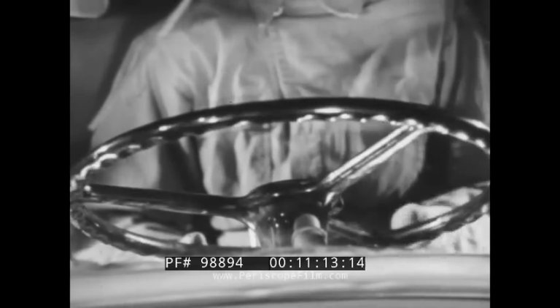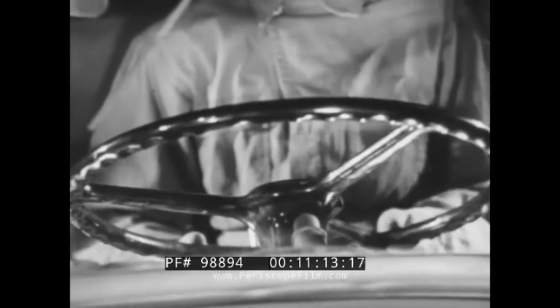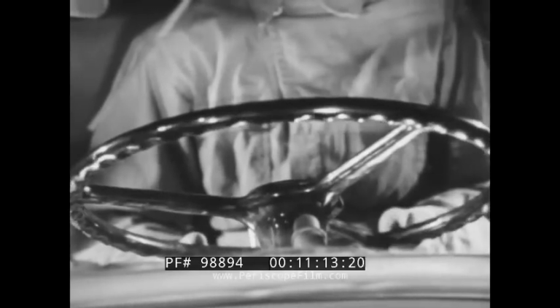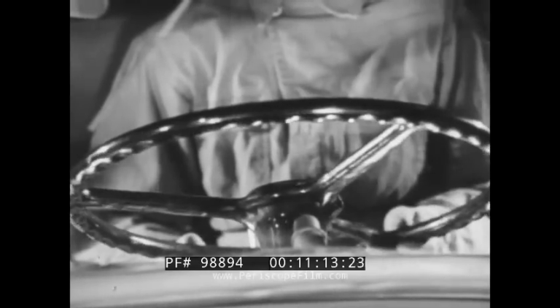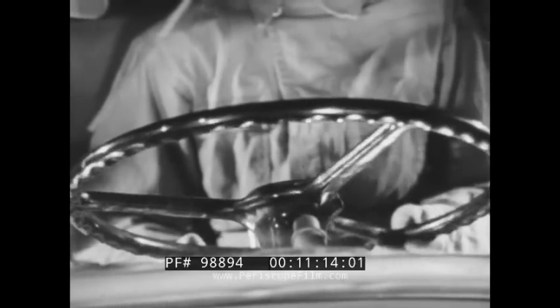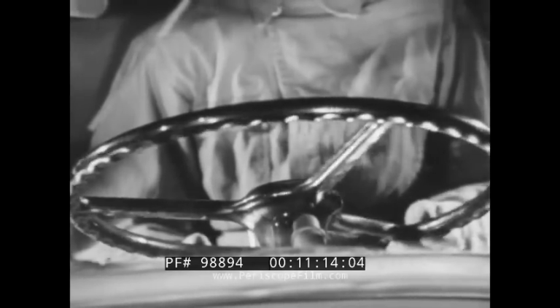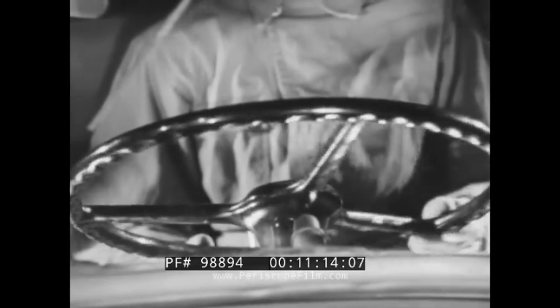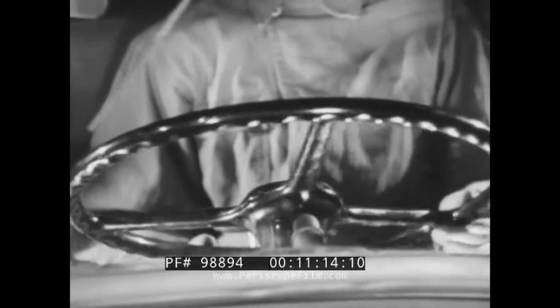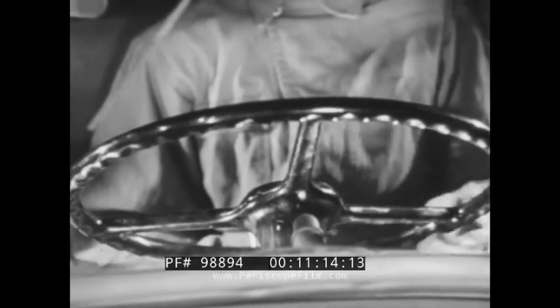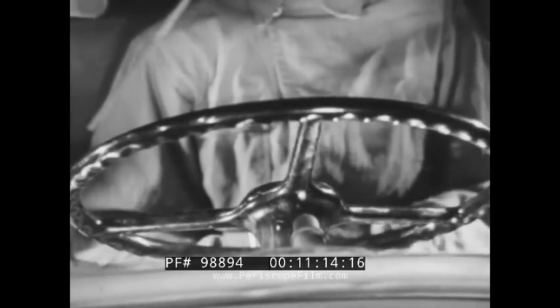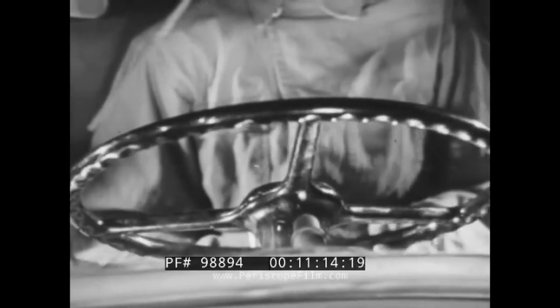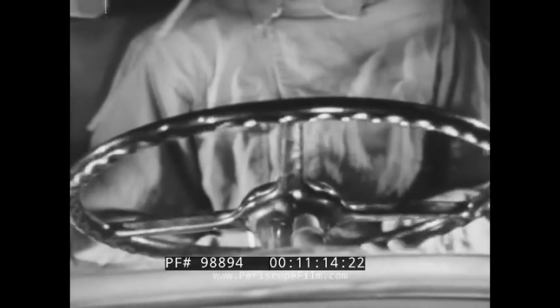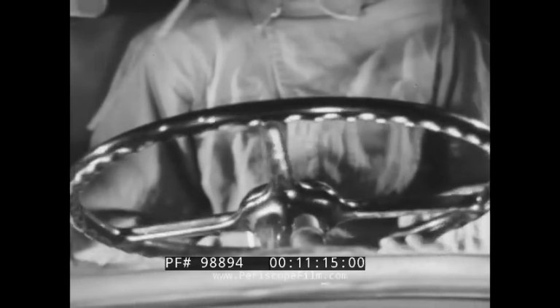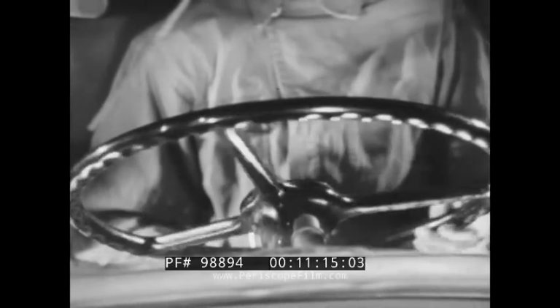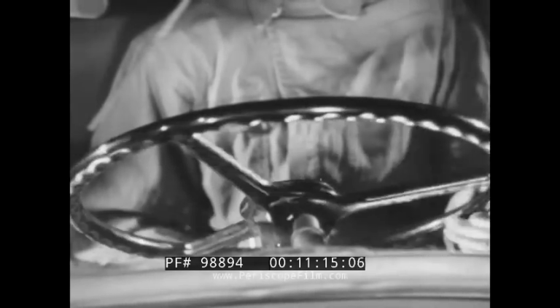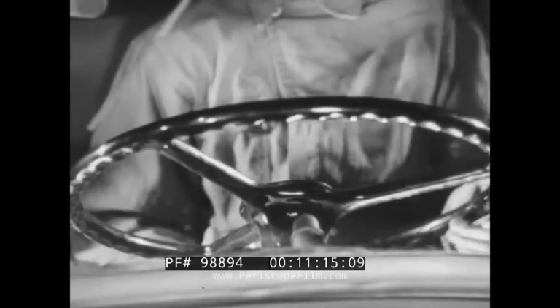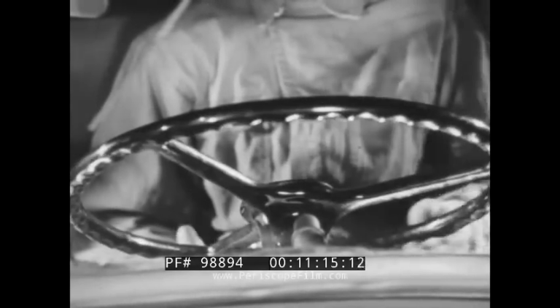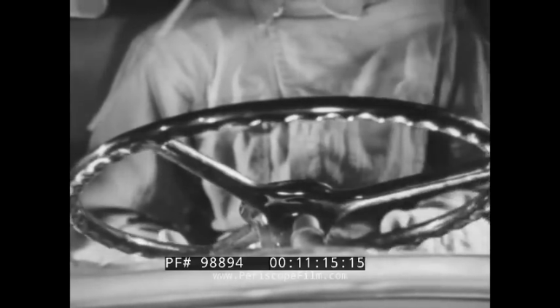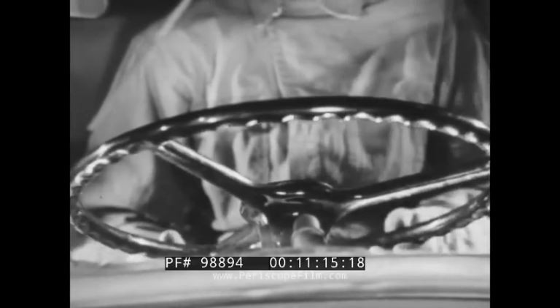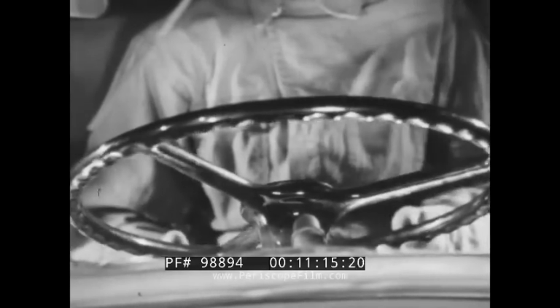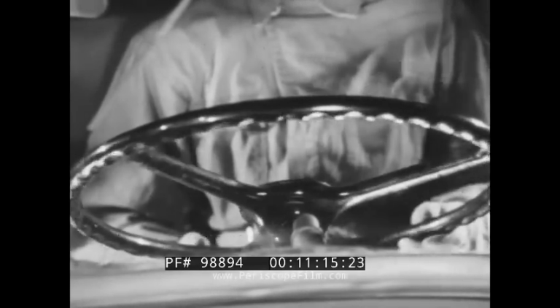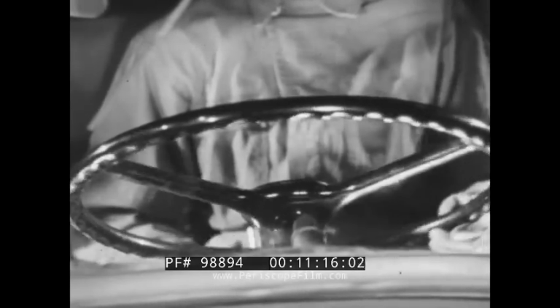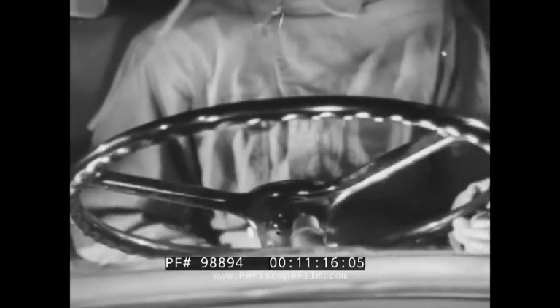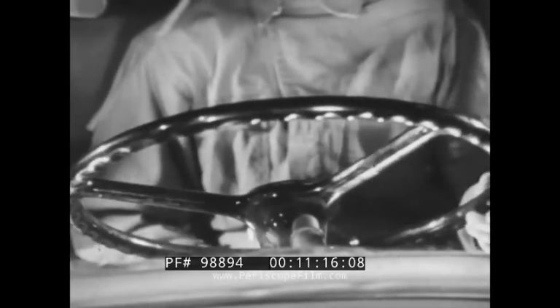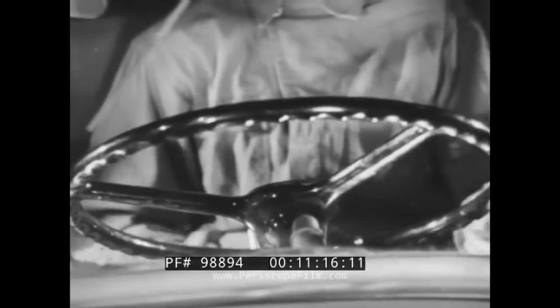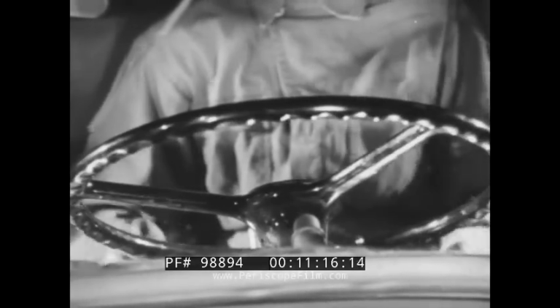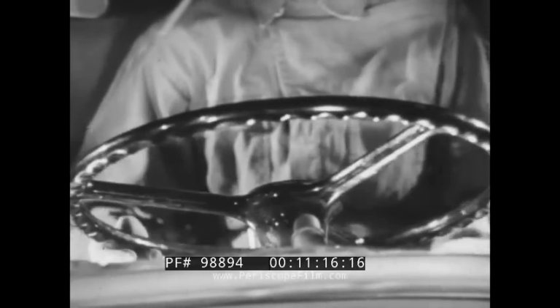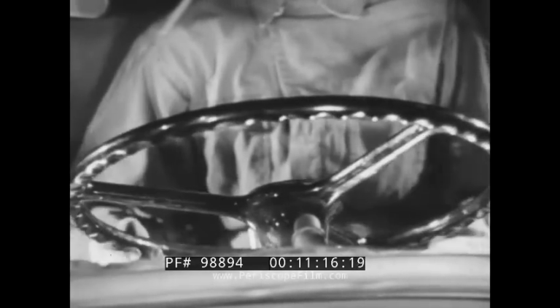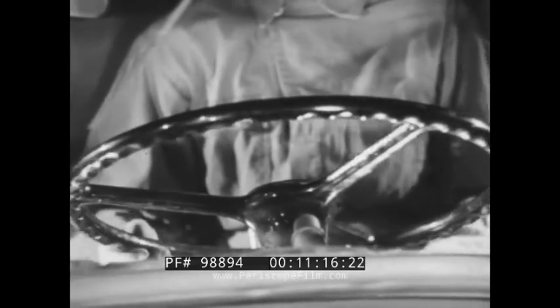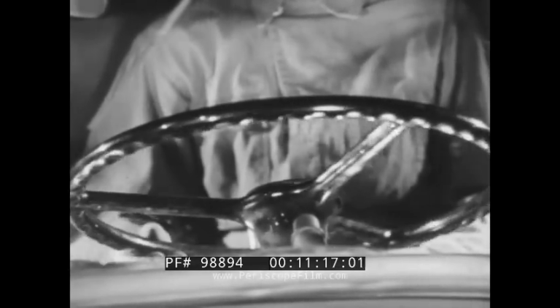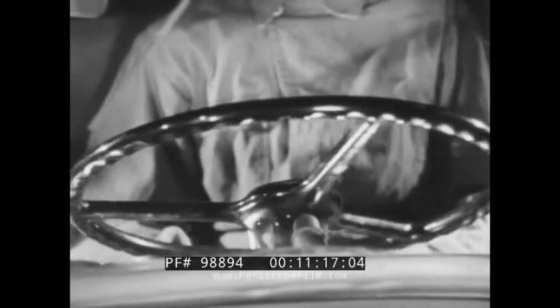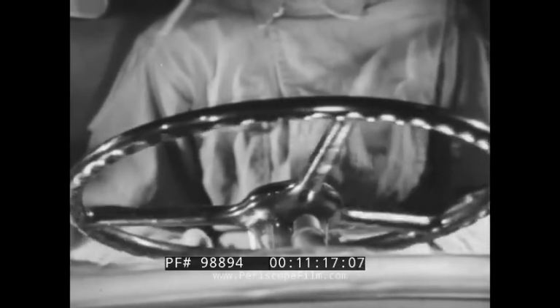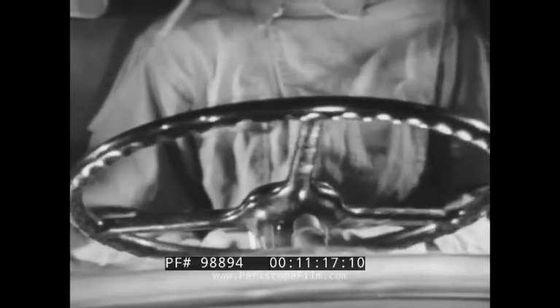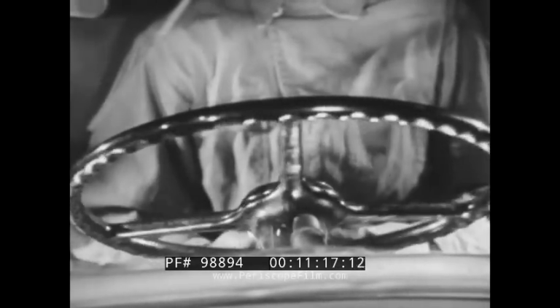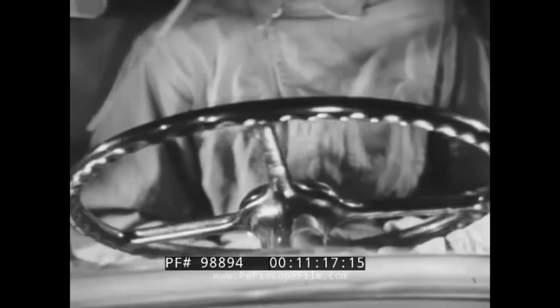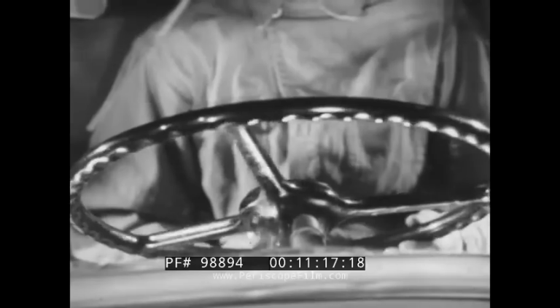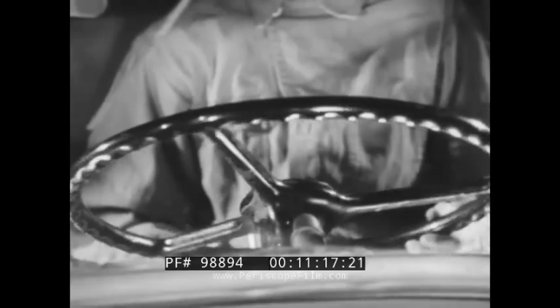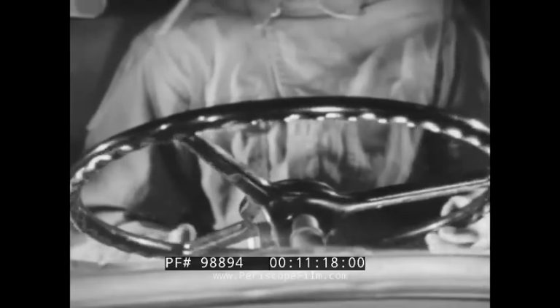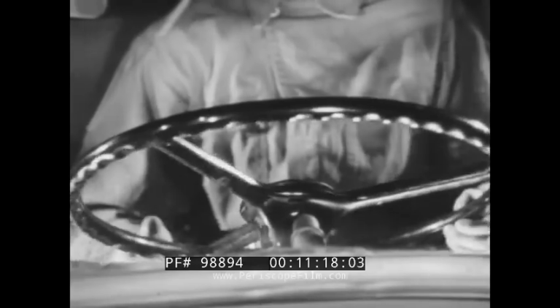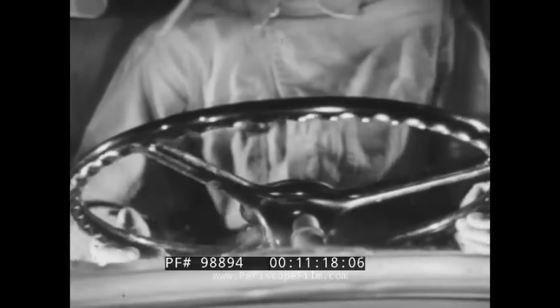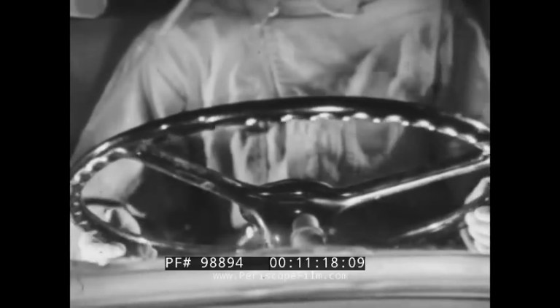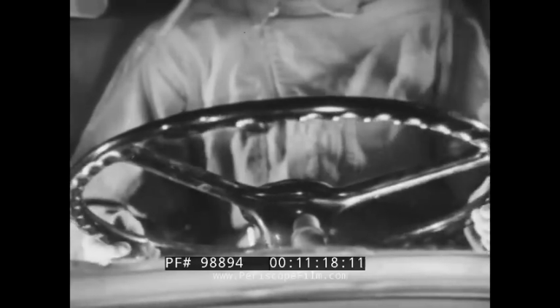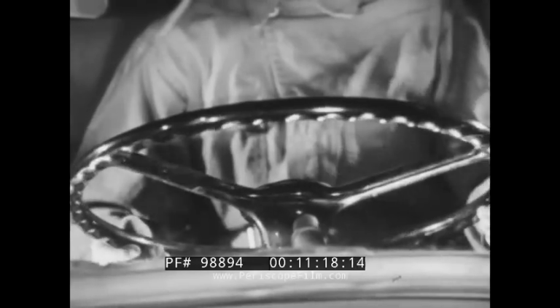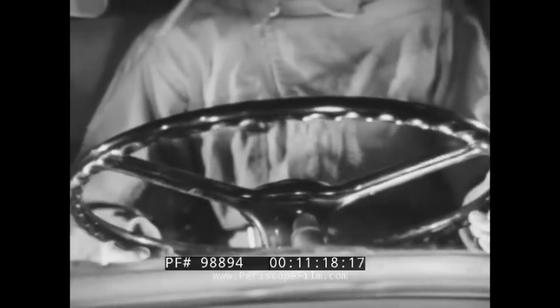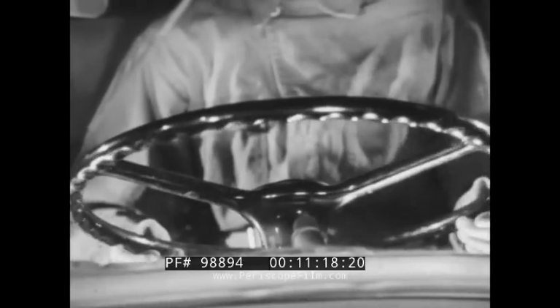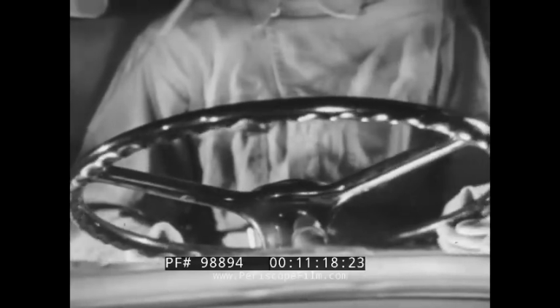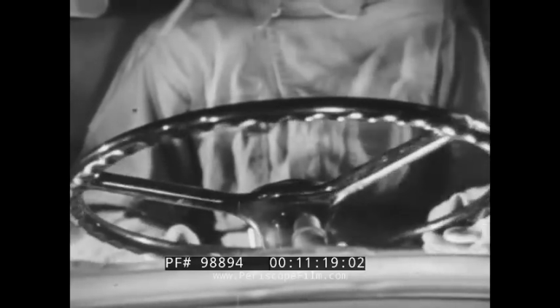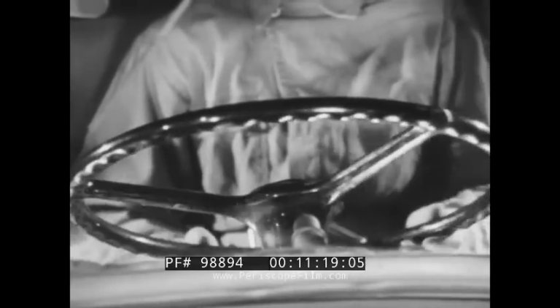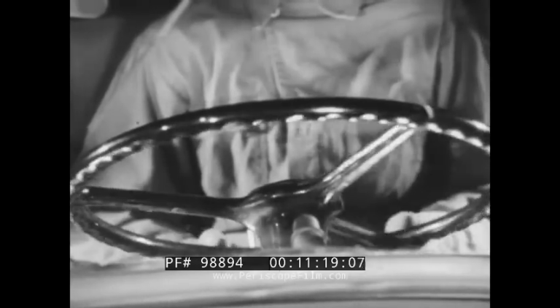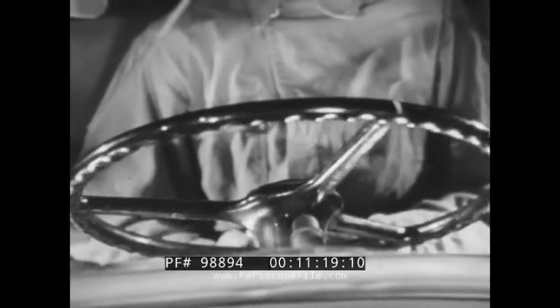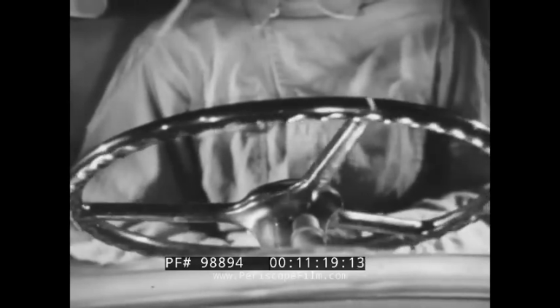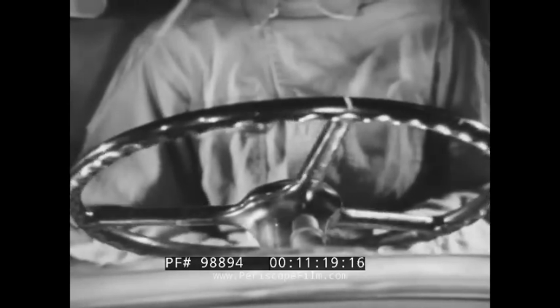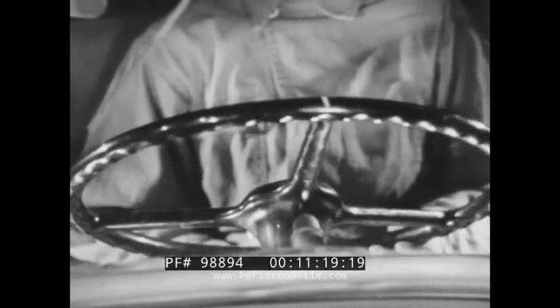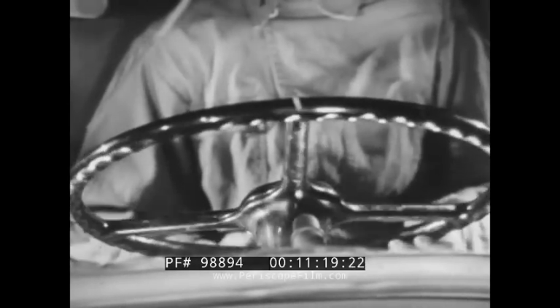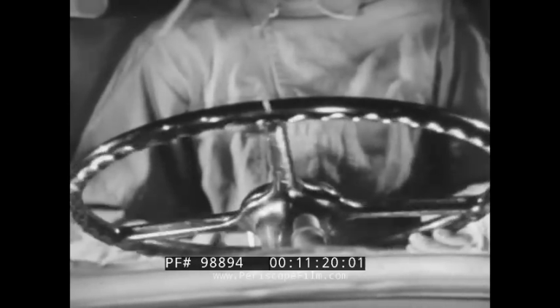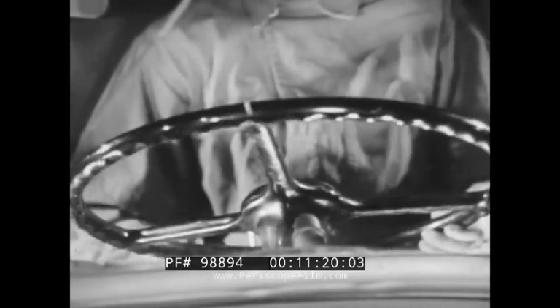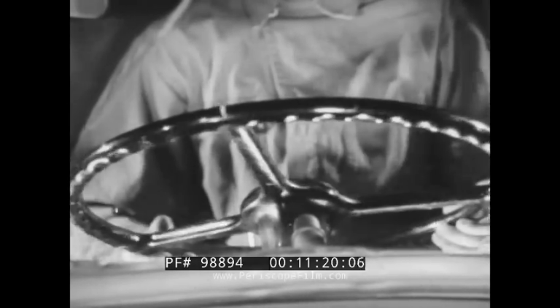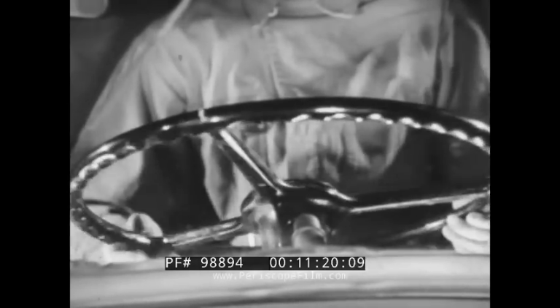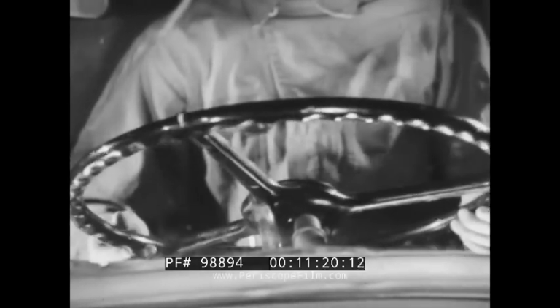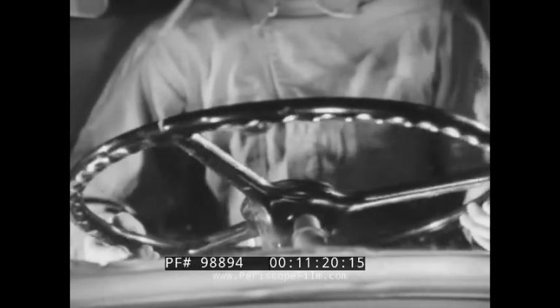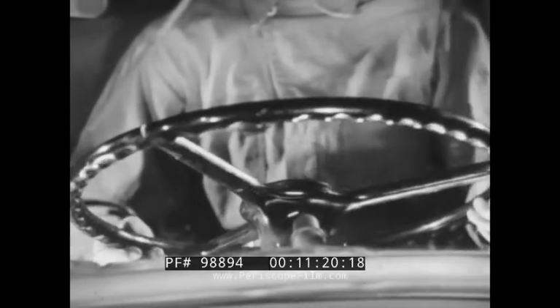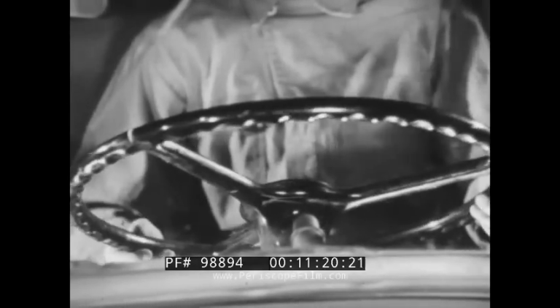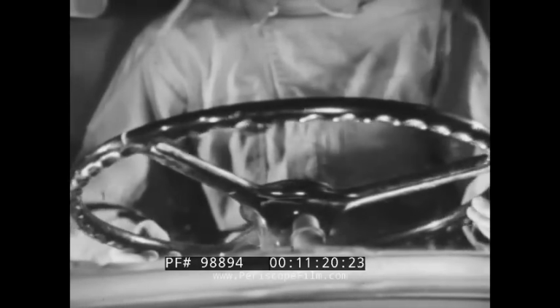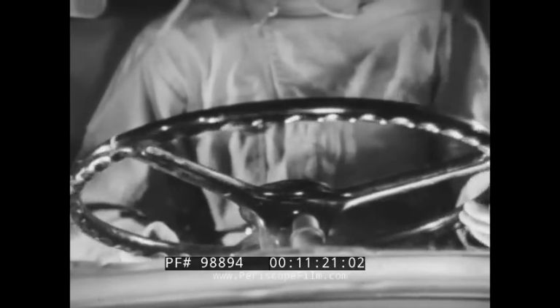If any roughness is felt as the wheel is turned, defective worm gear bearings are indicated, and the steering gear should be replaced.